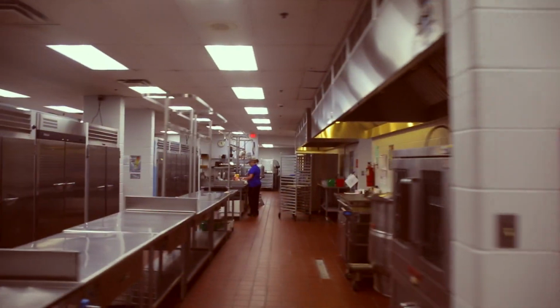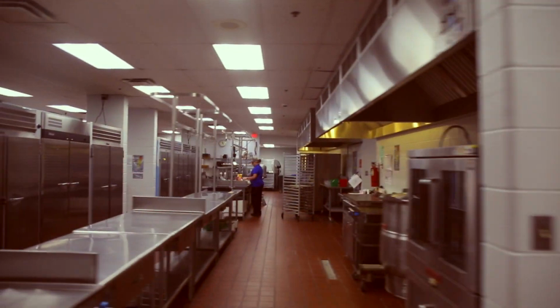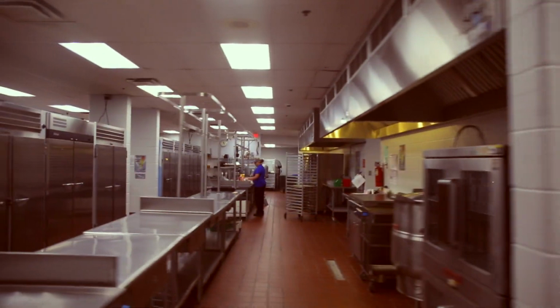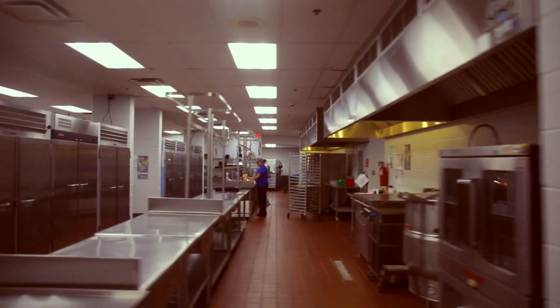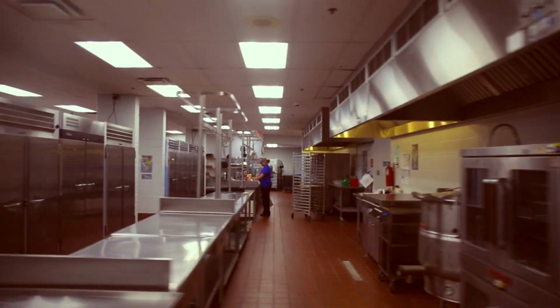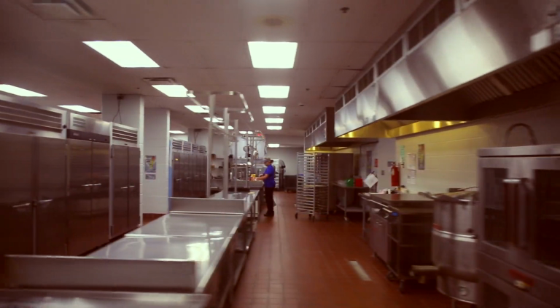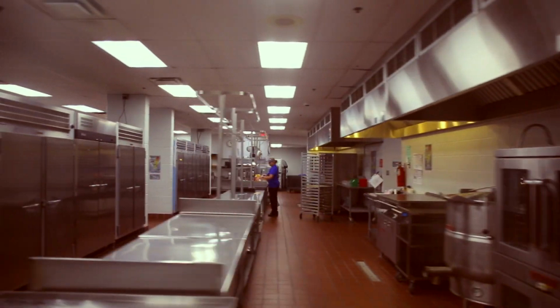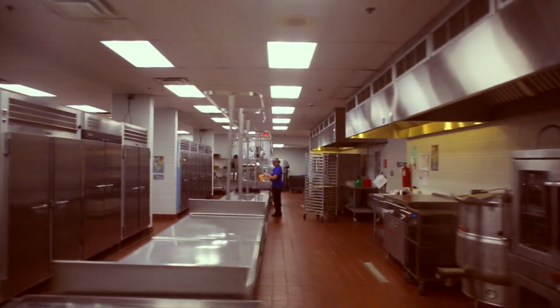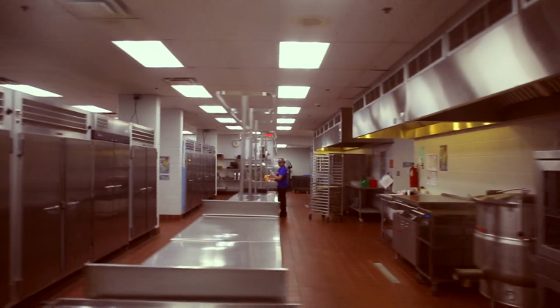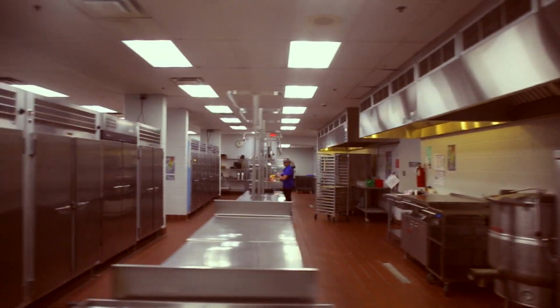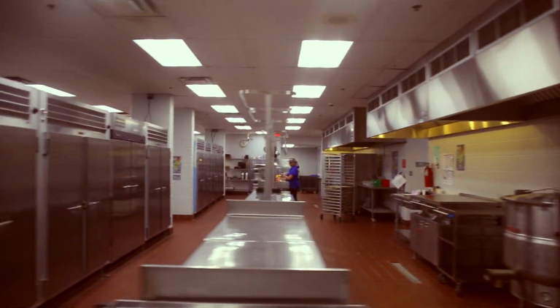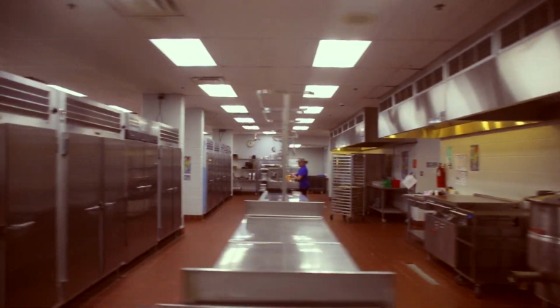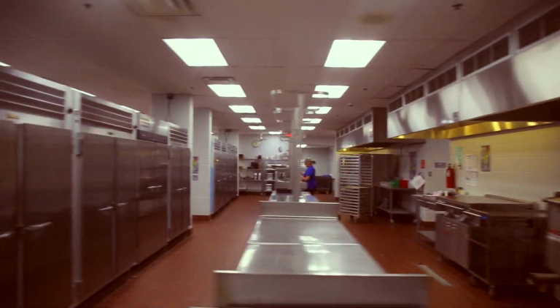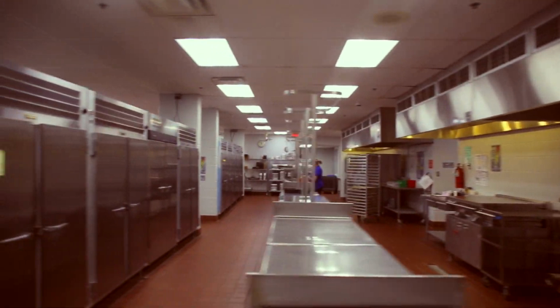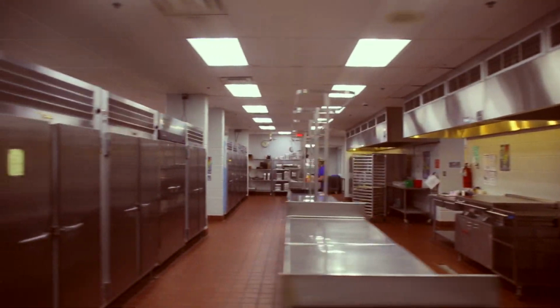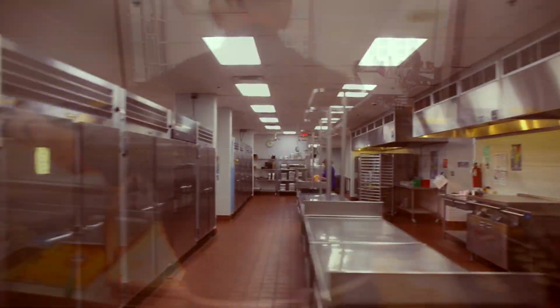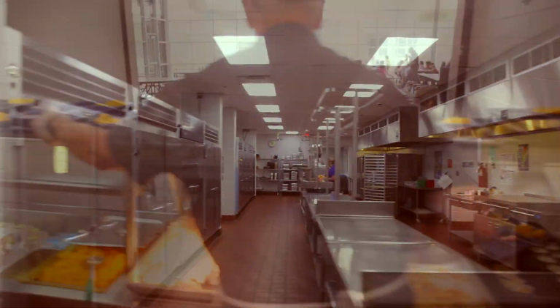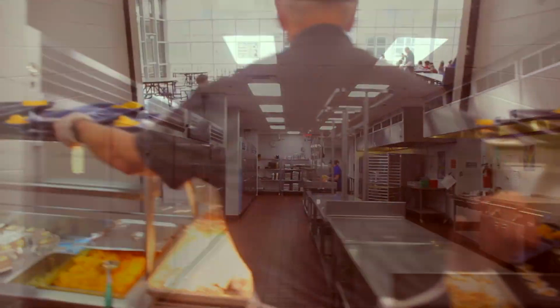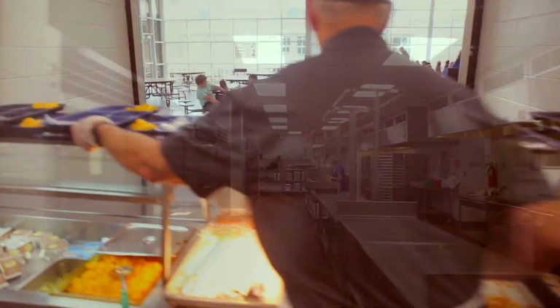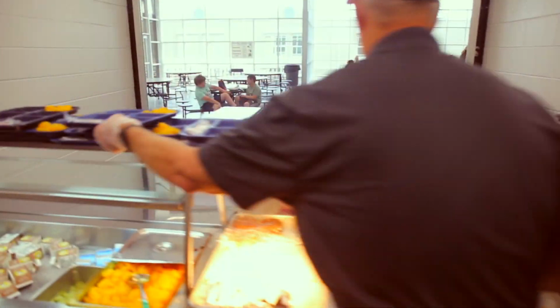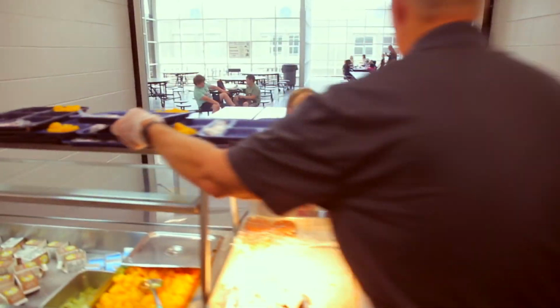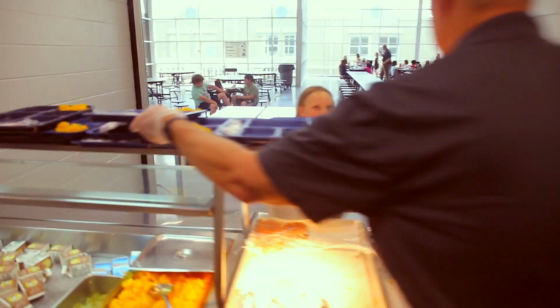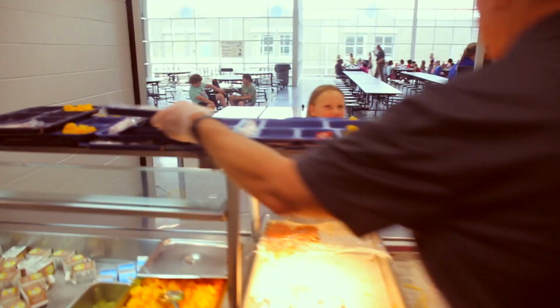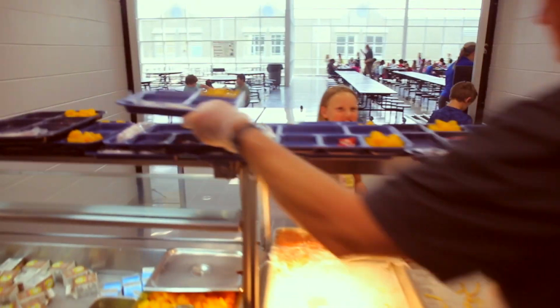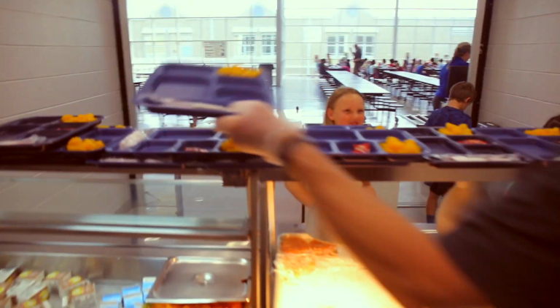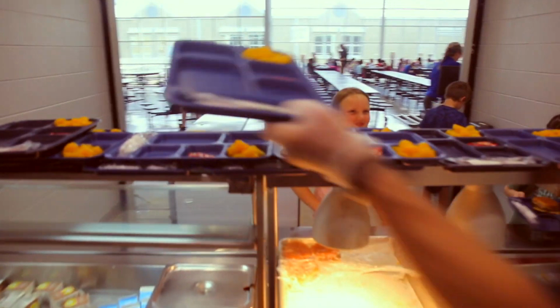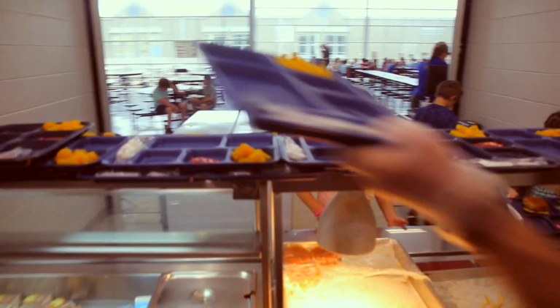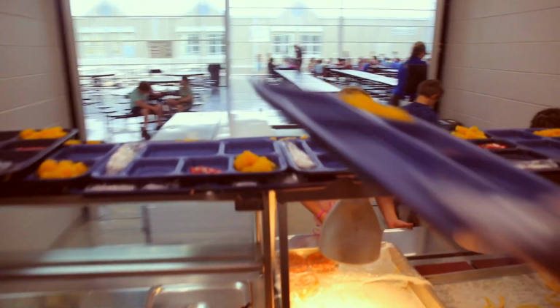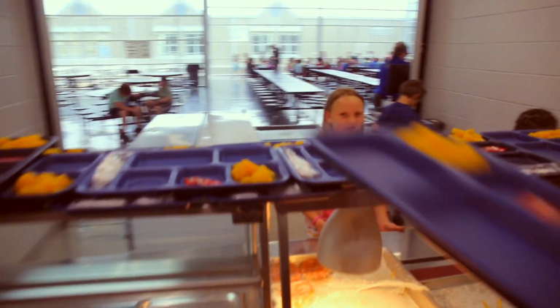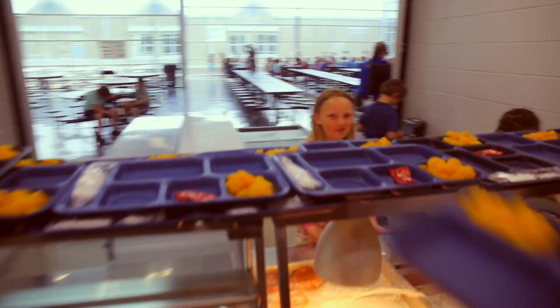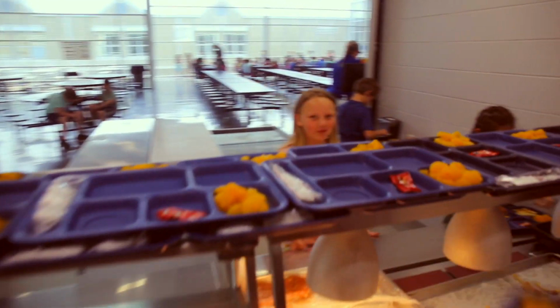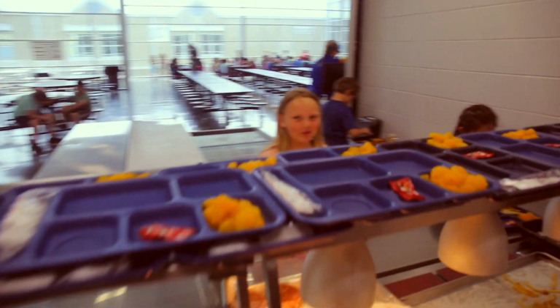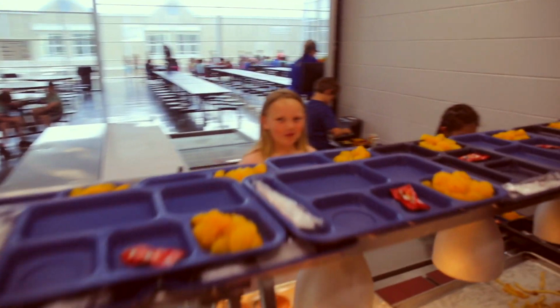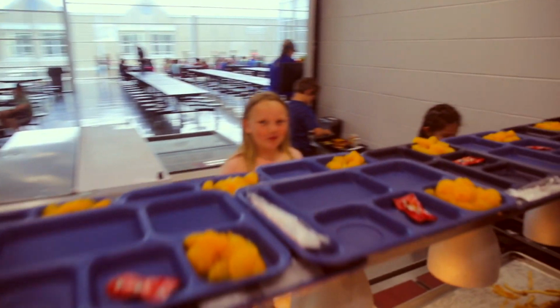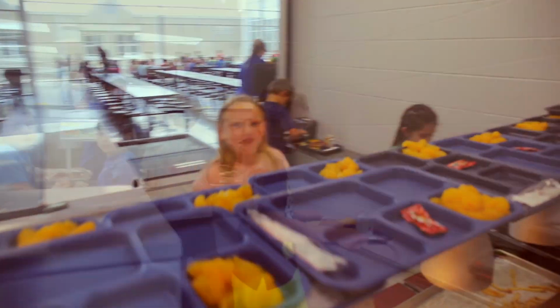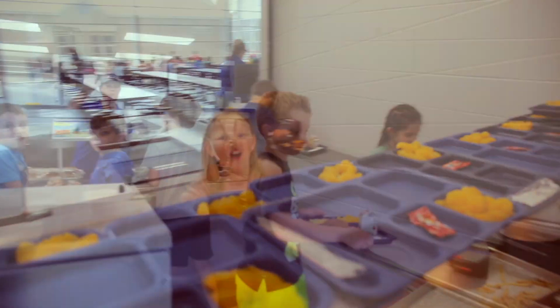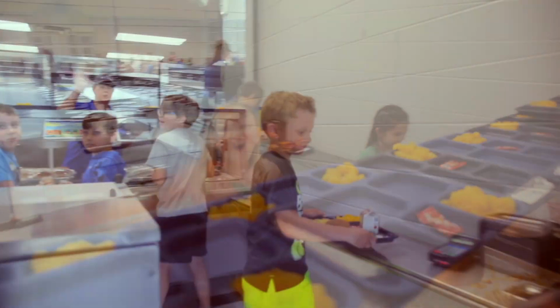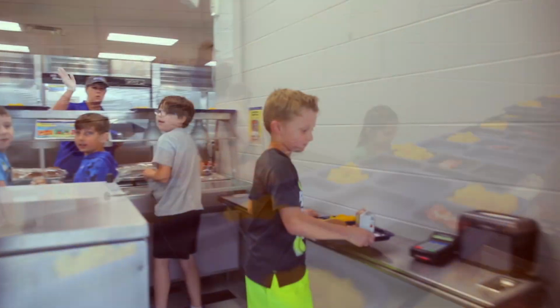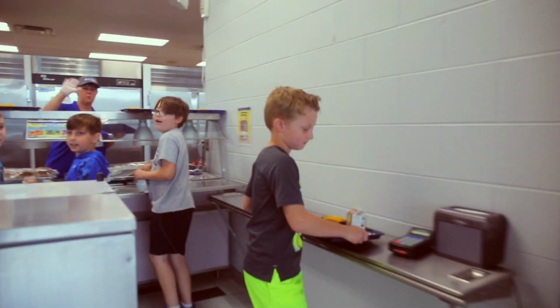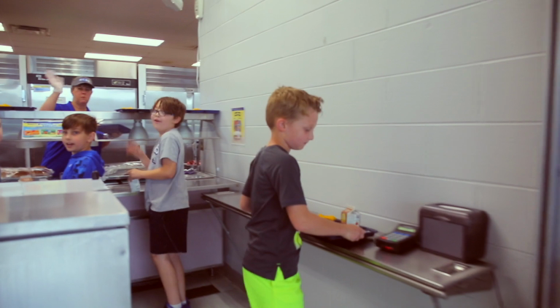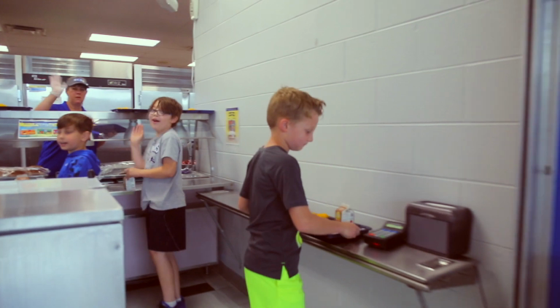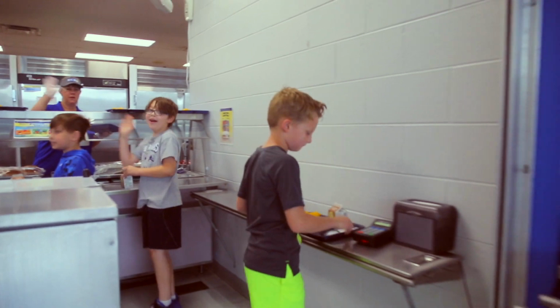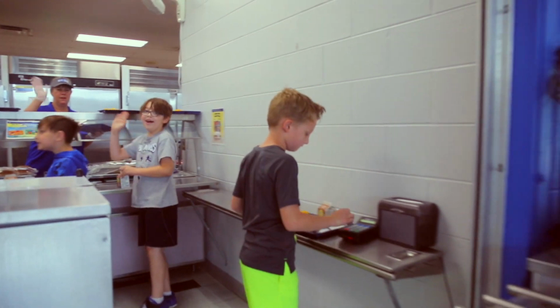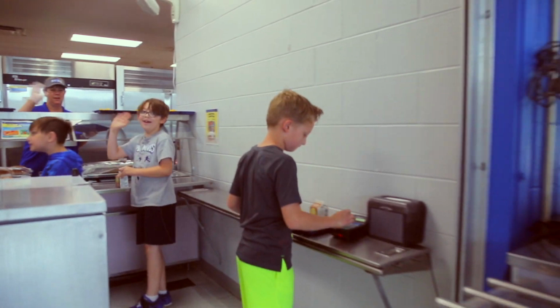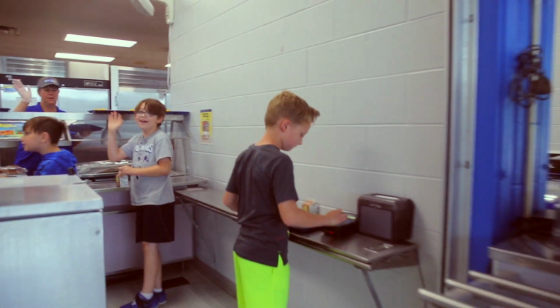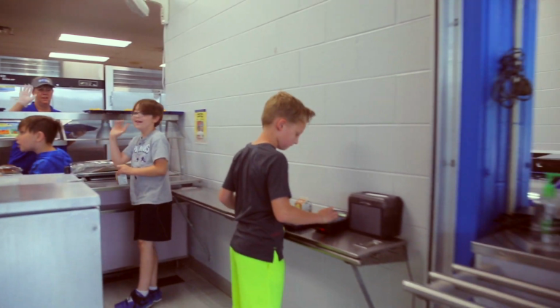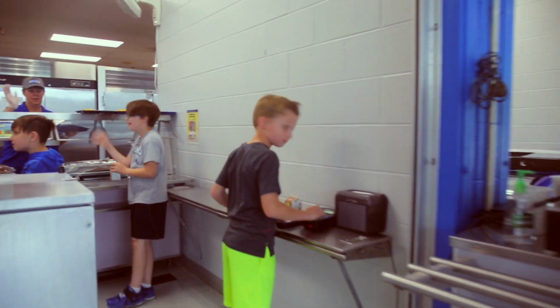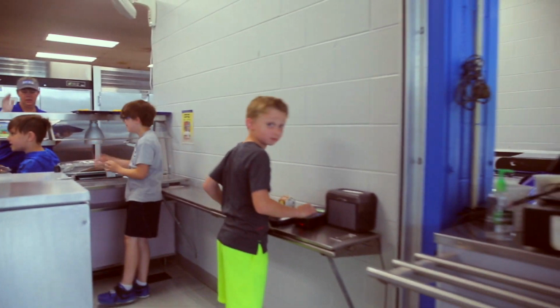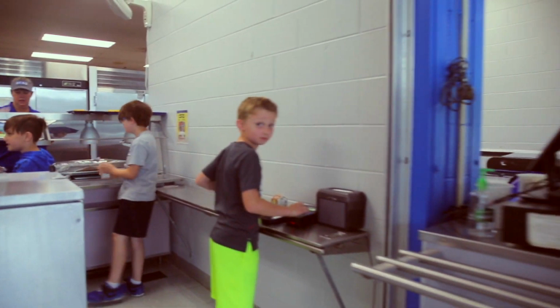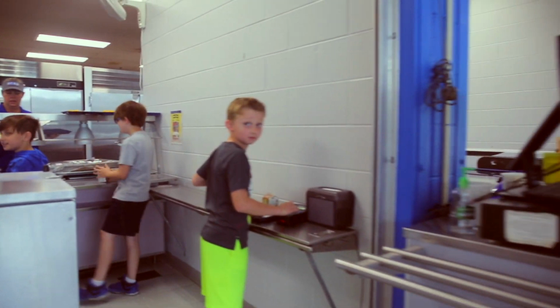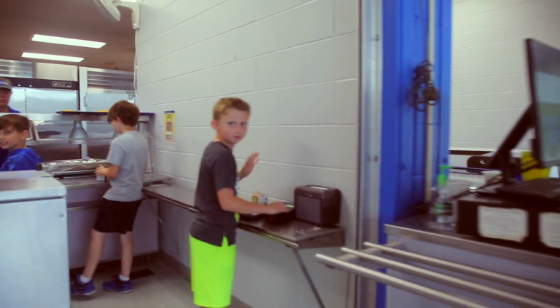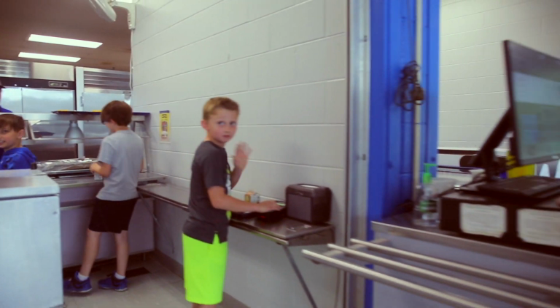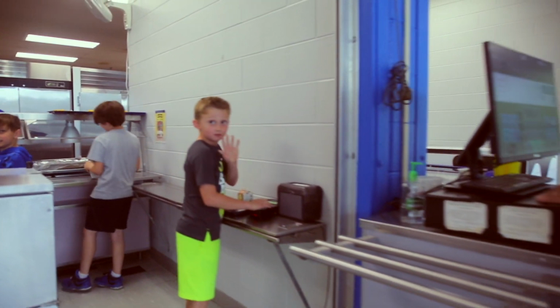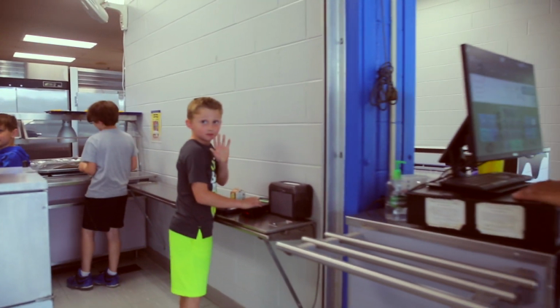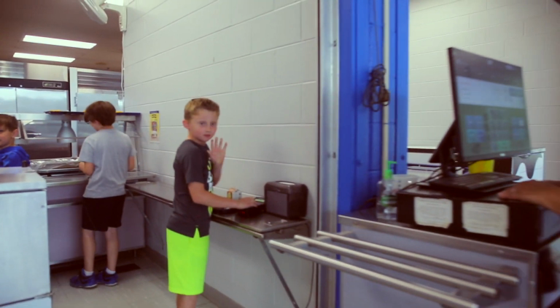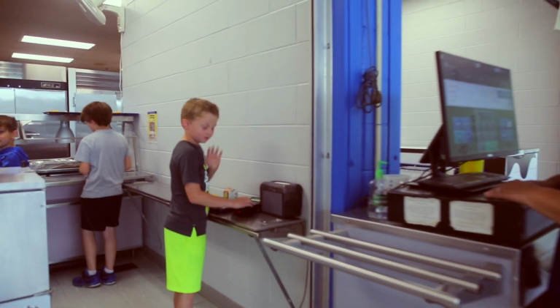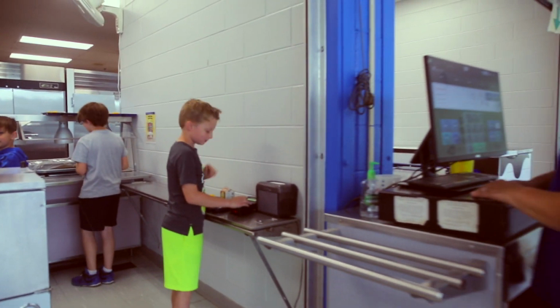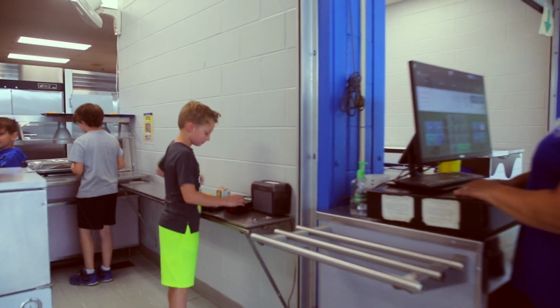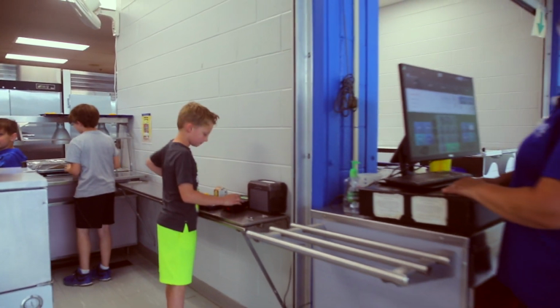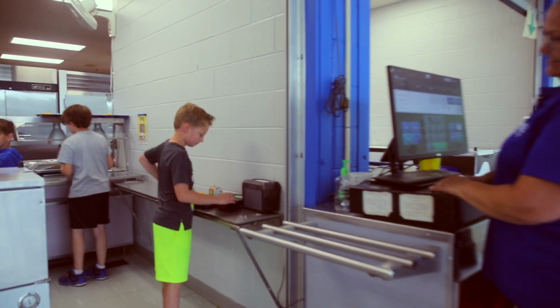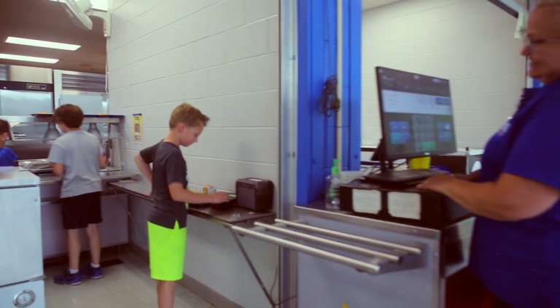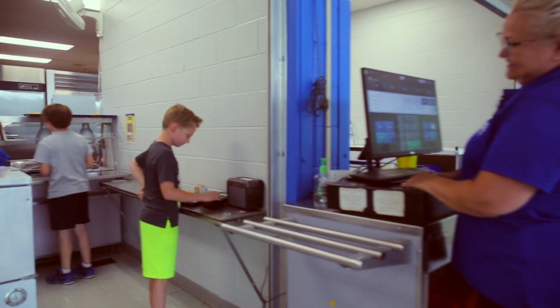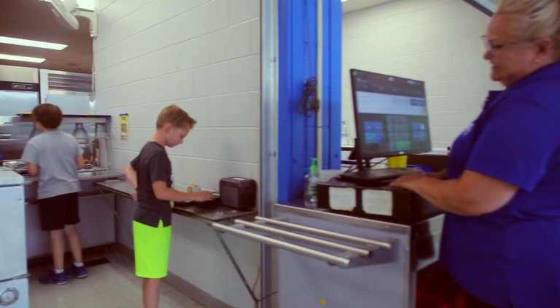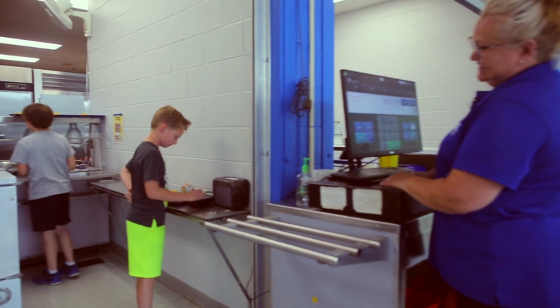Join us in the Team Kenton Nutrition Department, feeding the body and minds of our next generation of leaders — for more than 30 years.